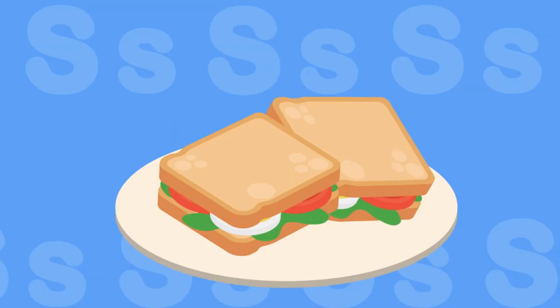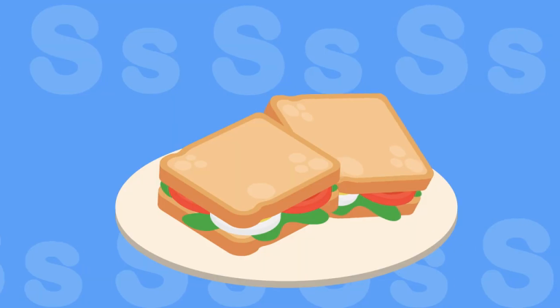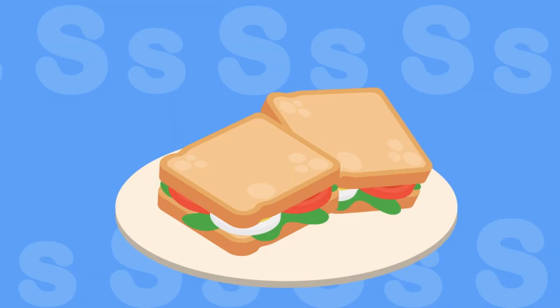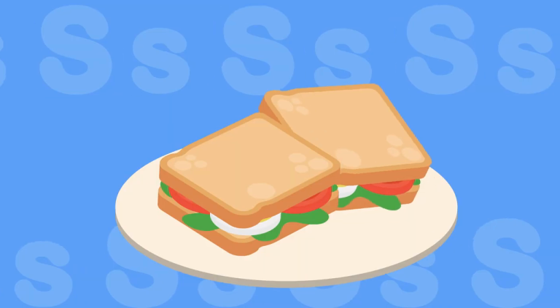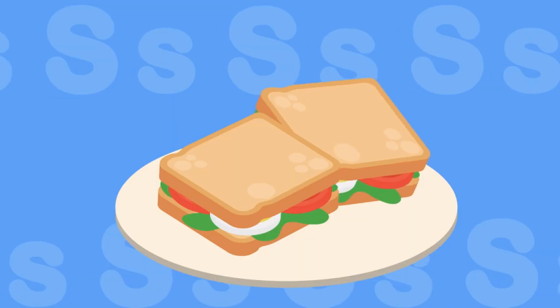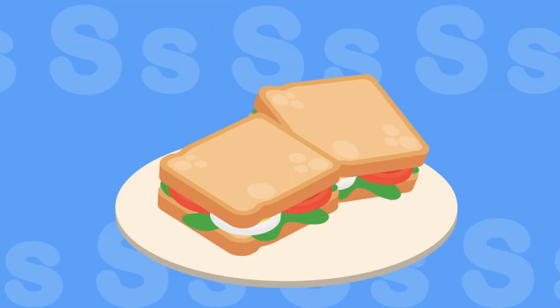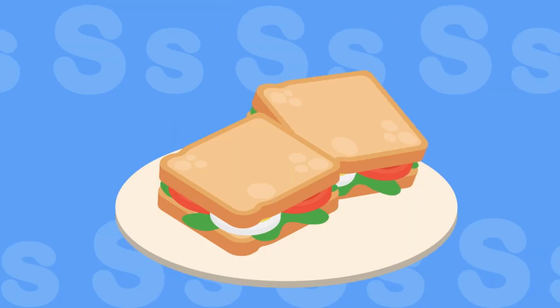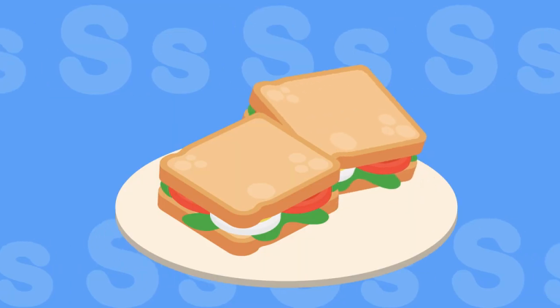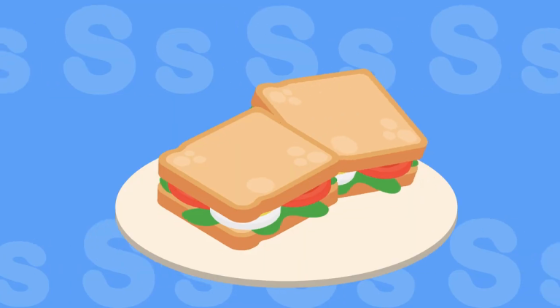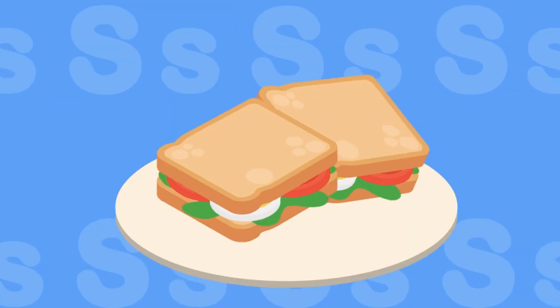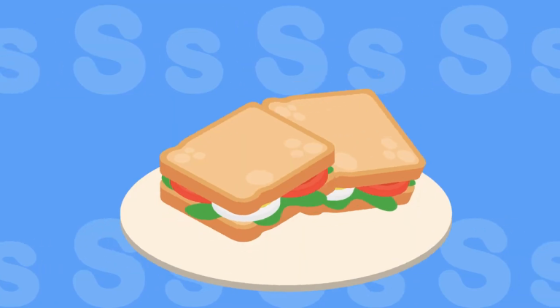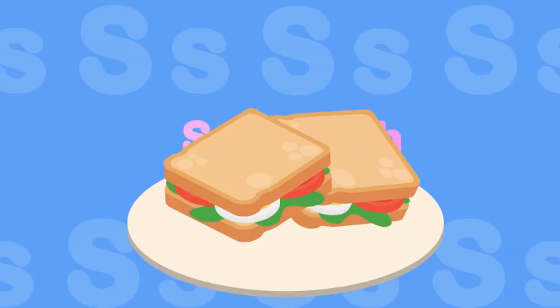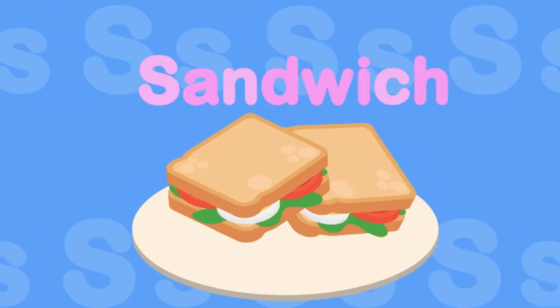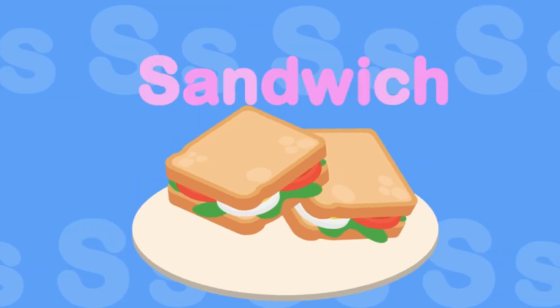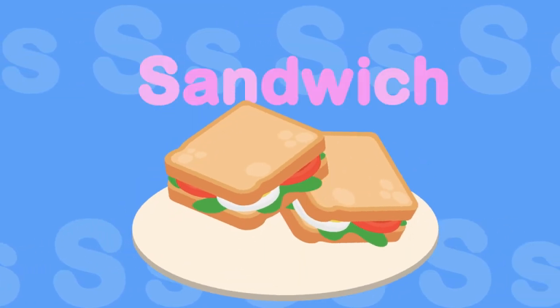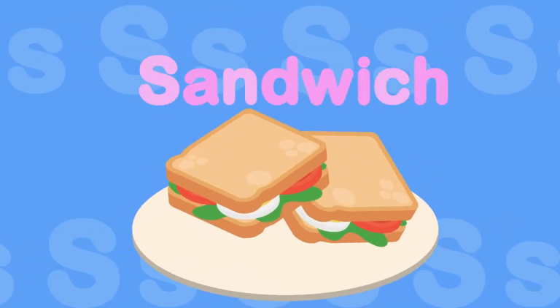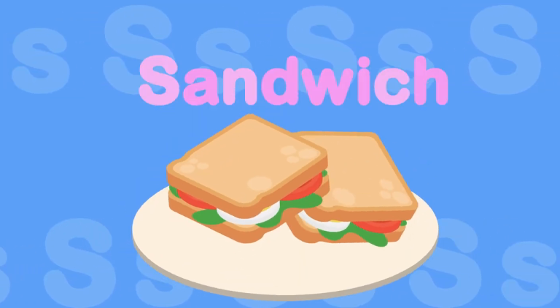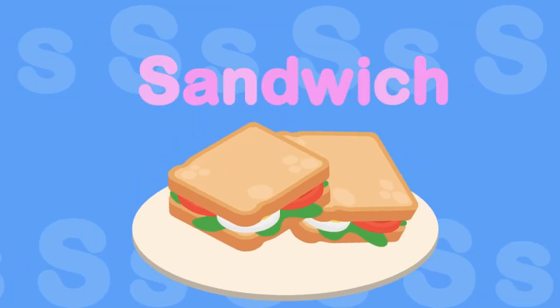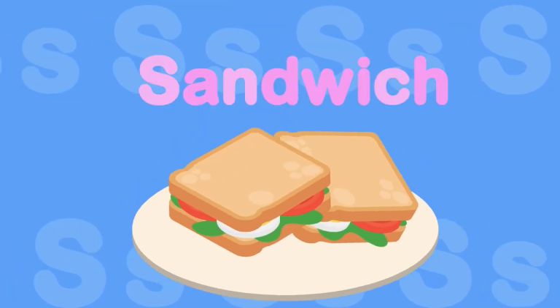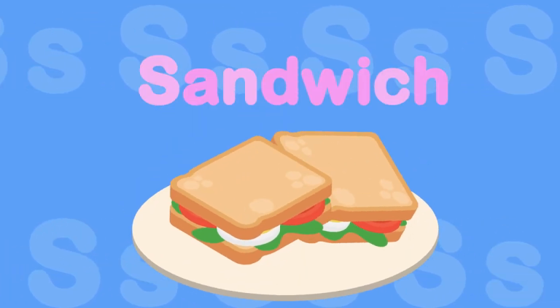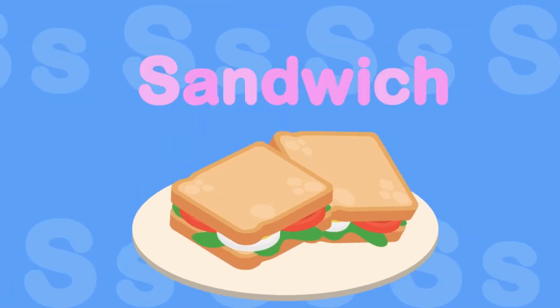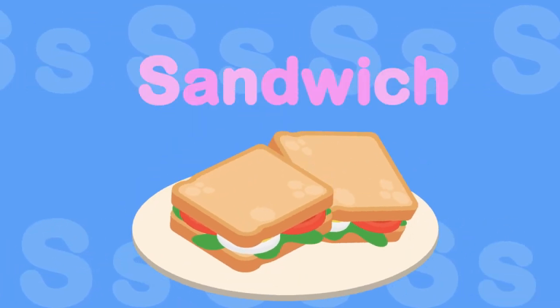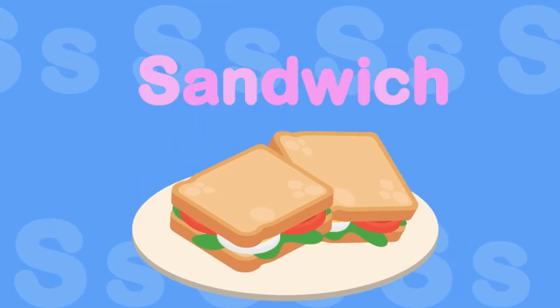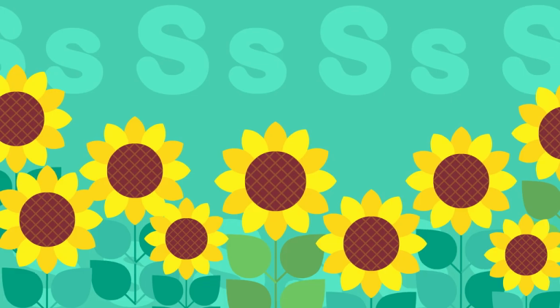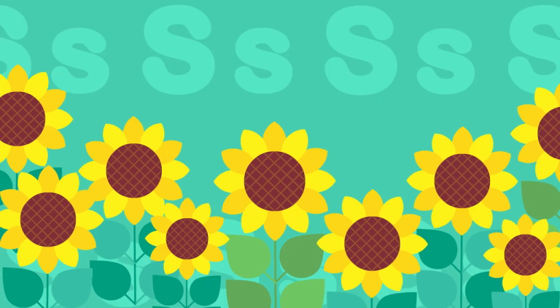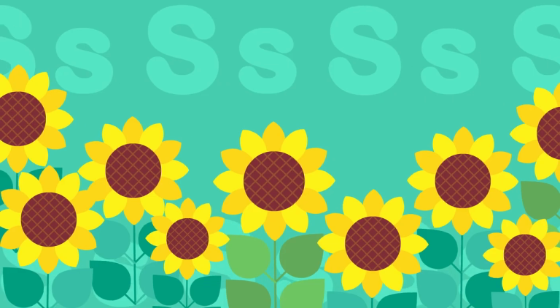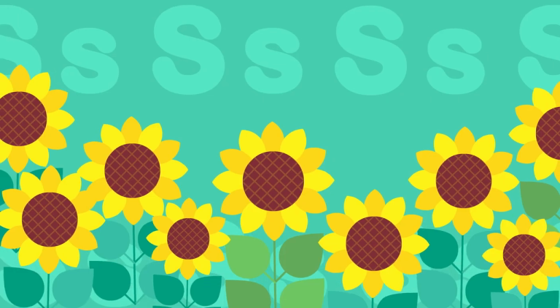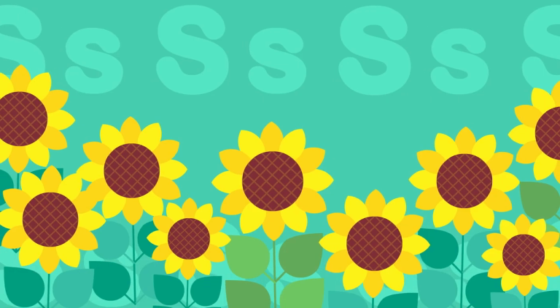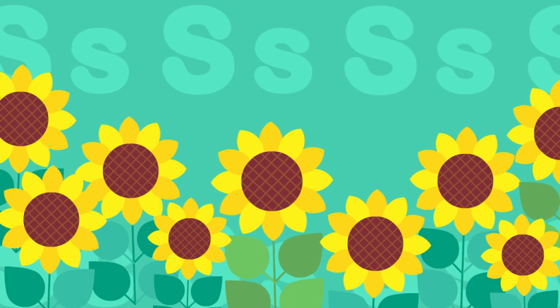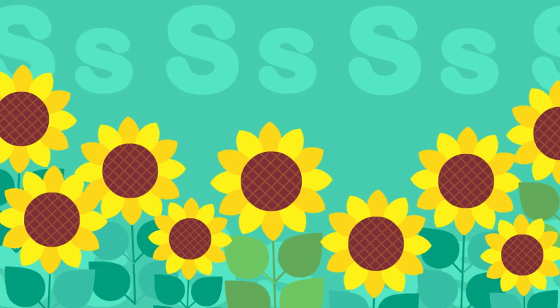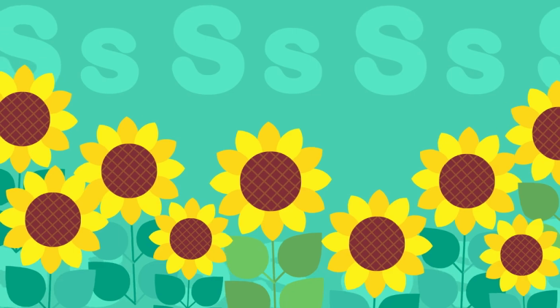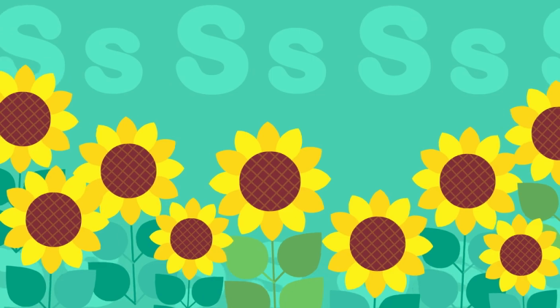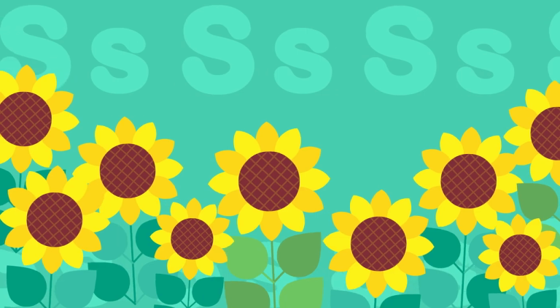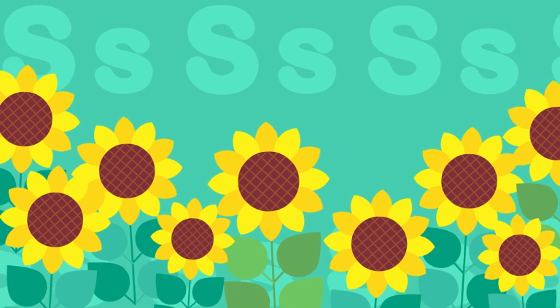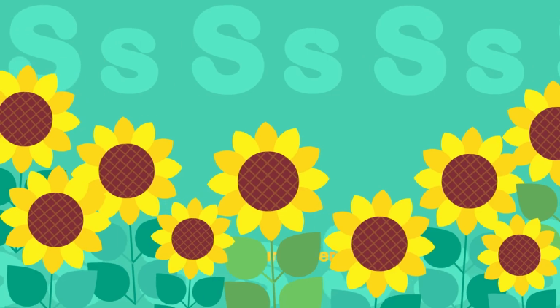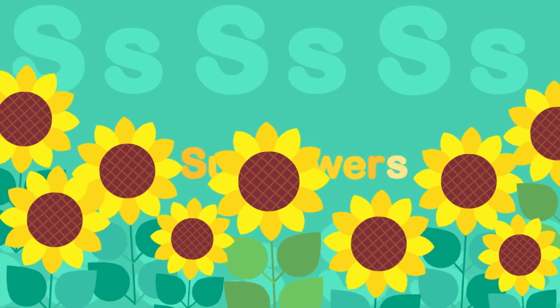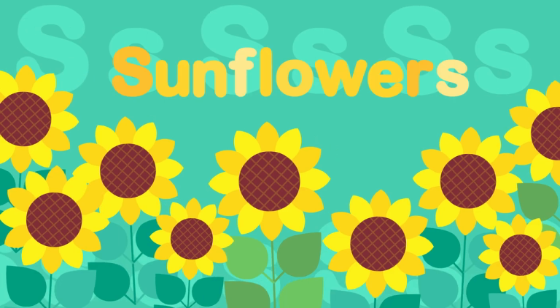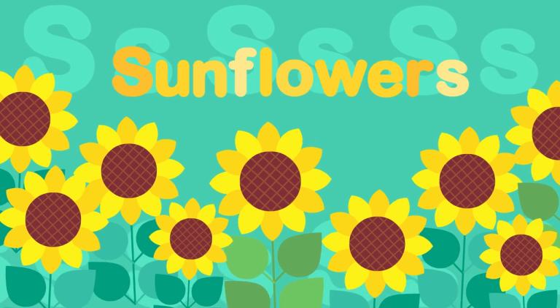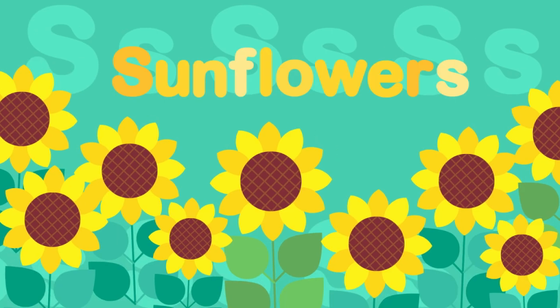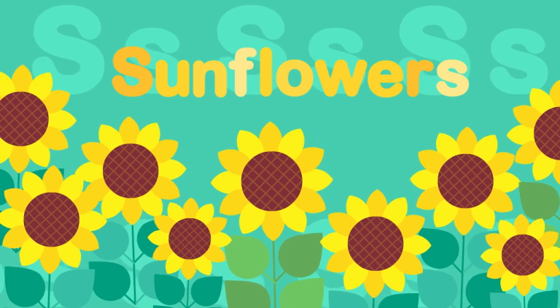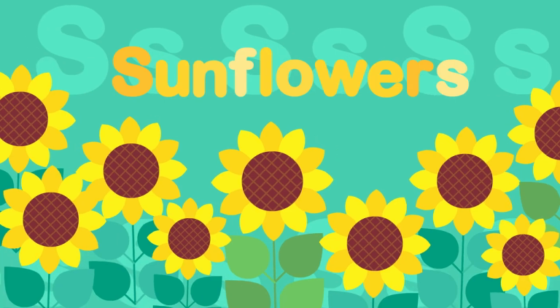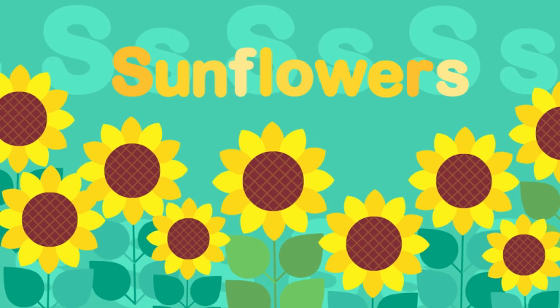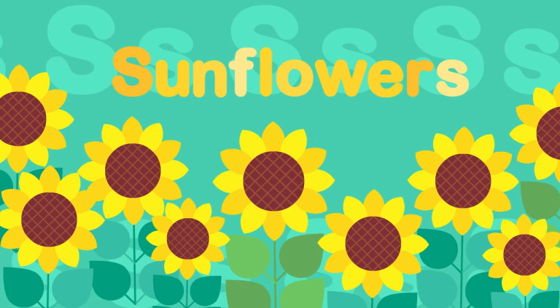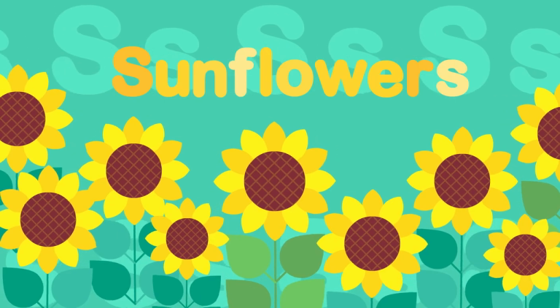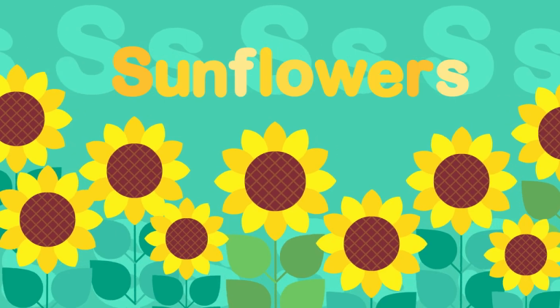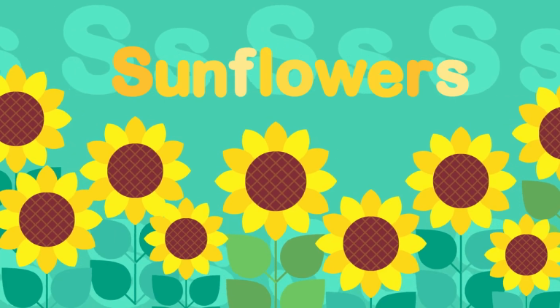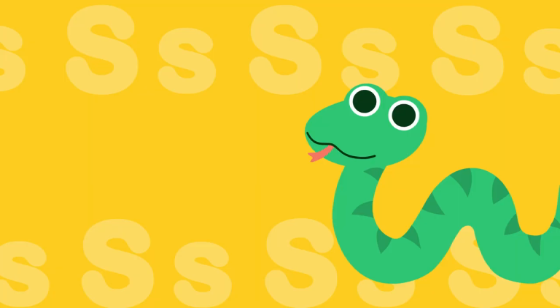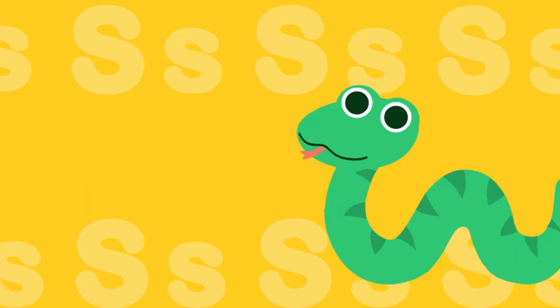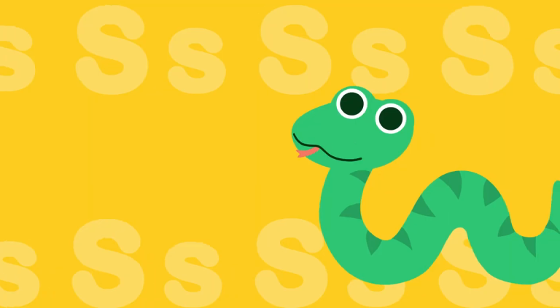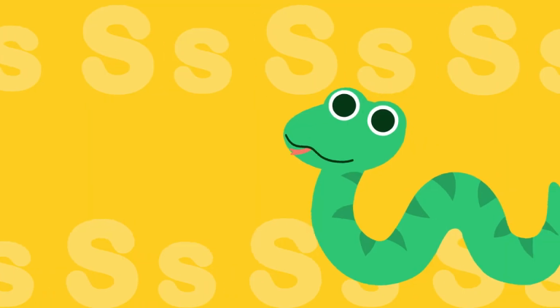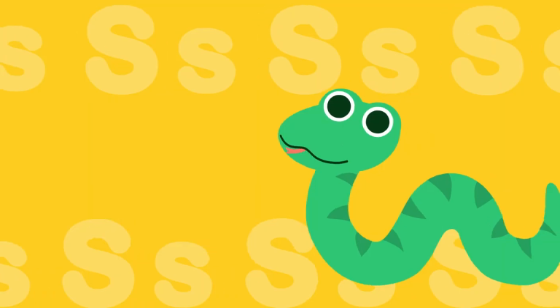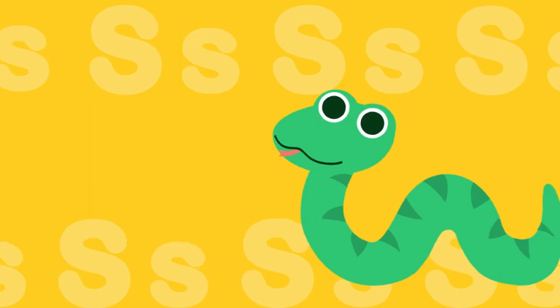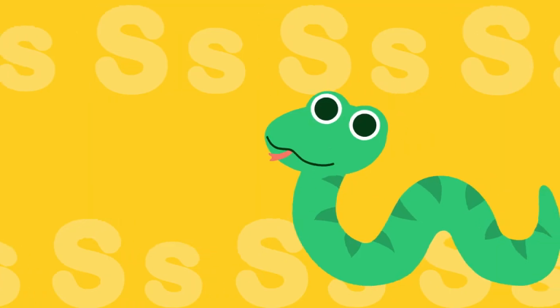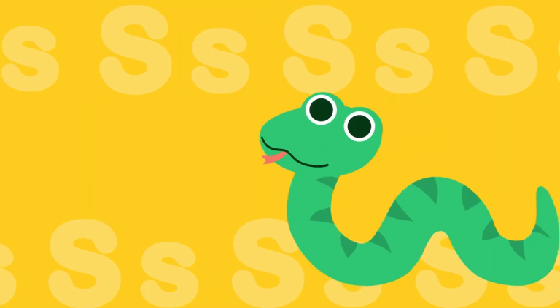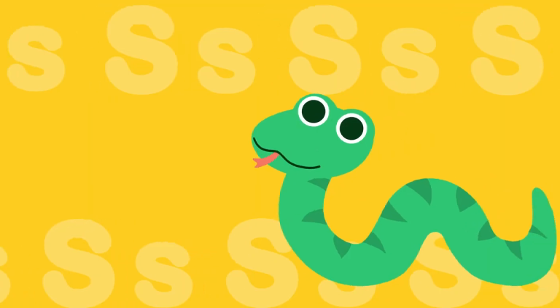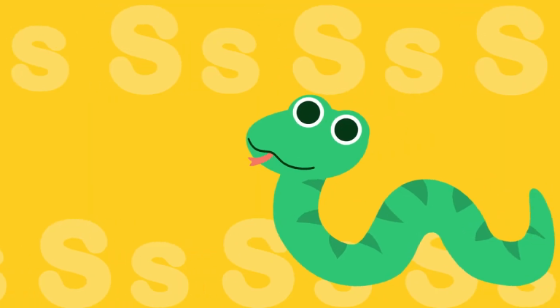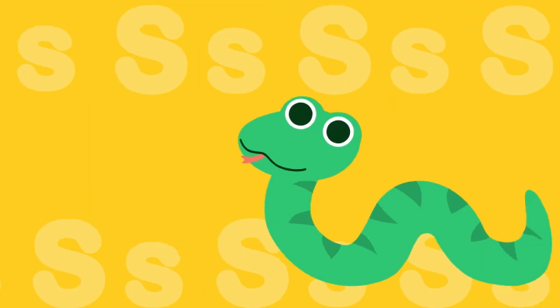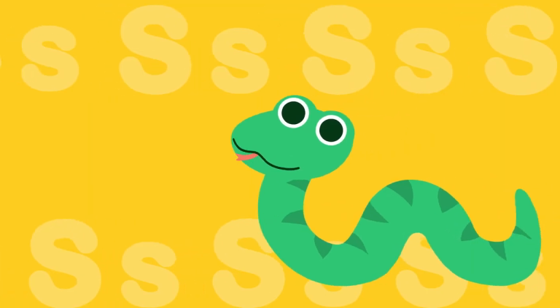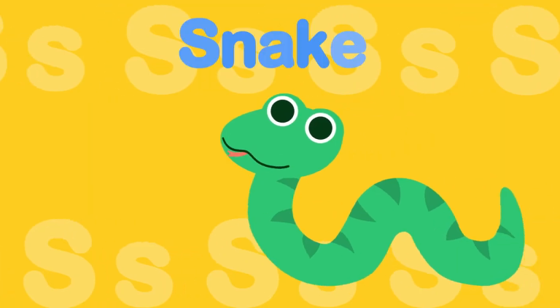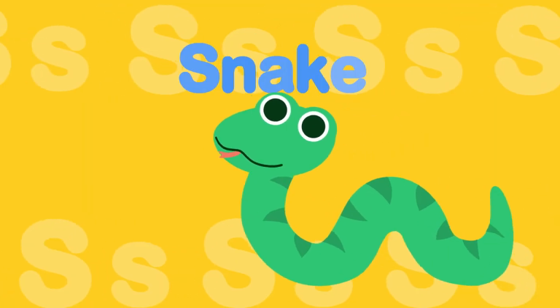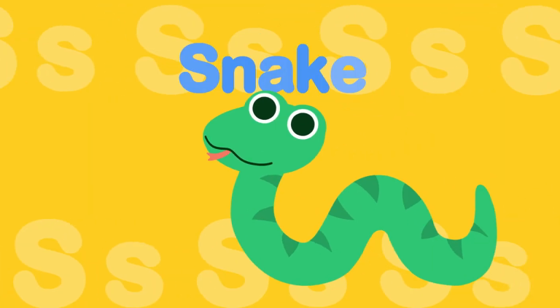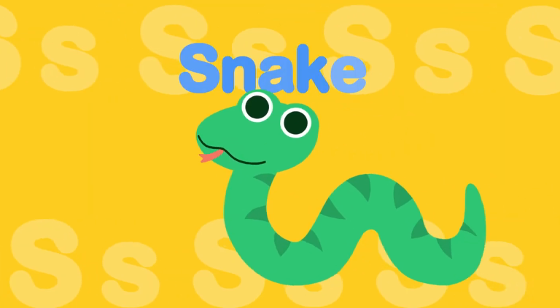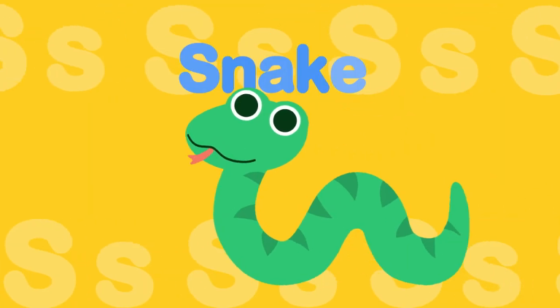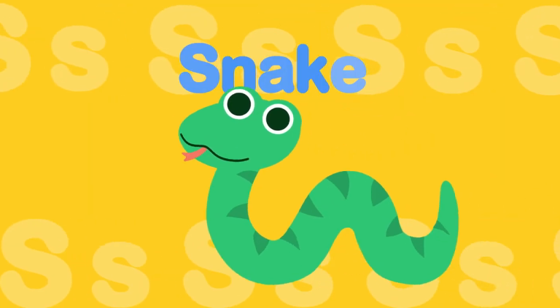S, s, sandwich. S, s, sunflowers. S, s, snake.